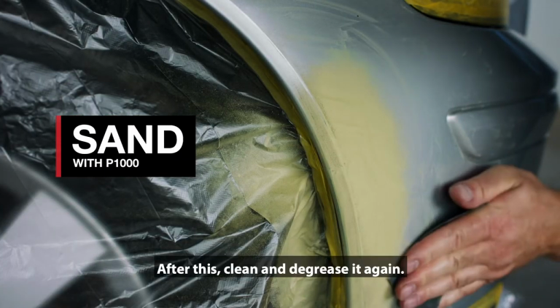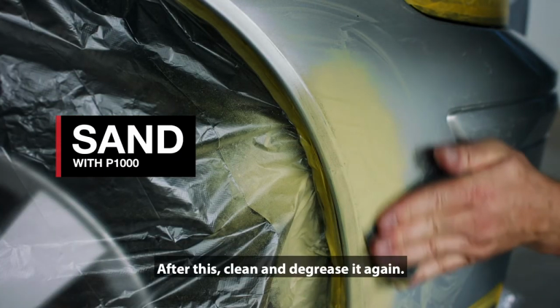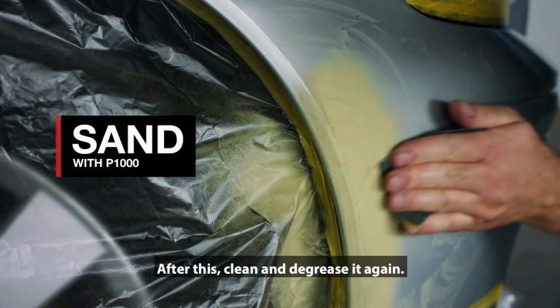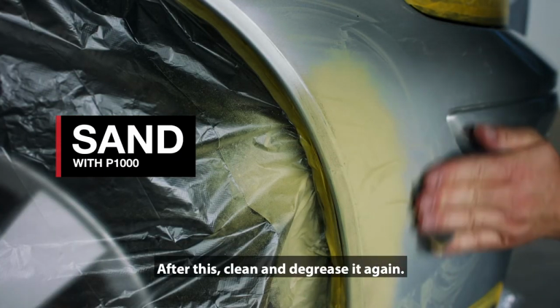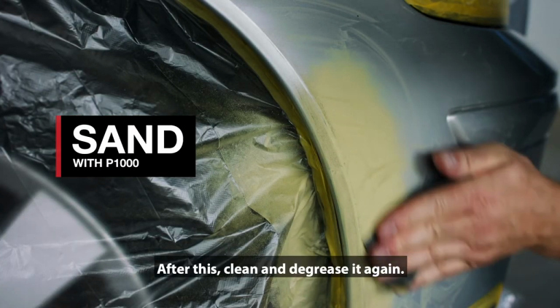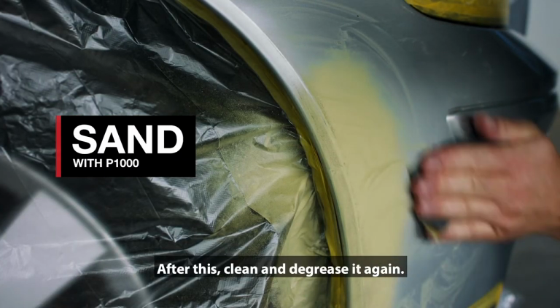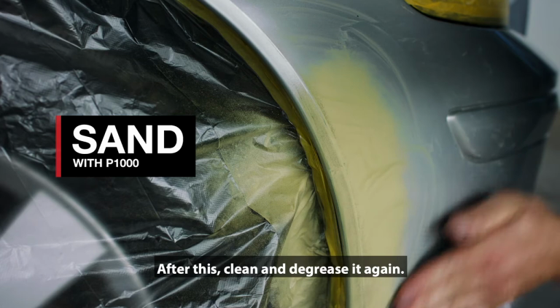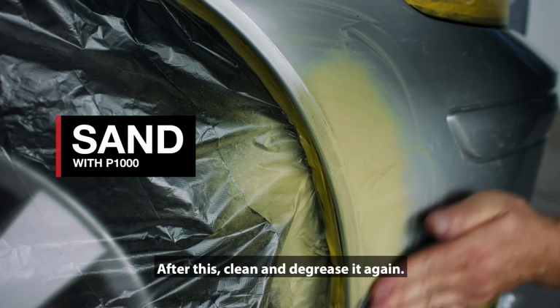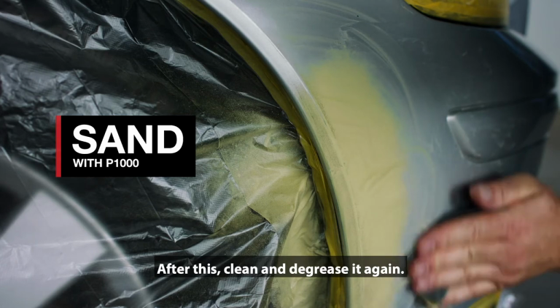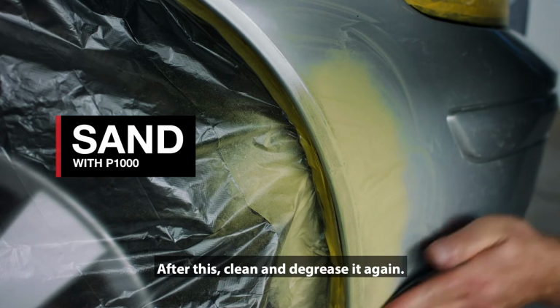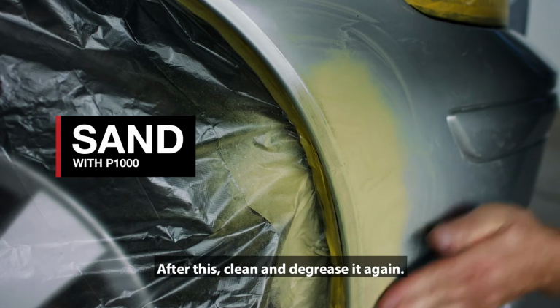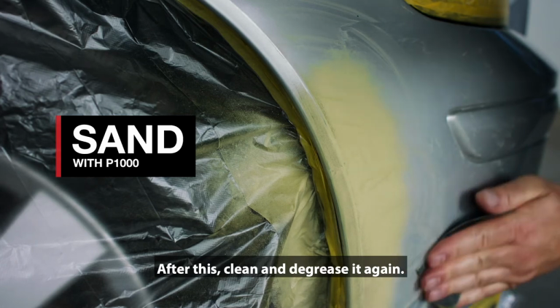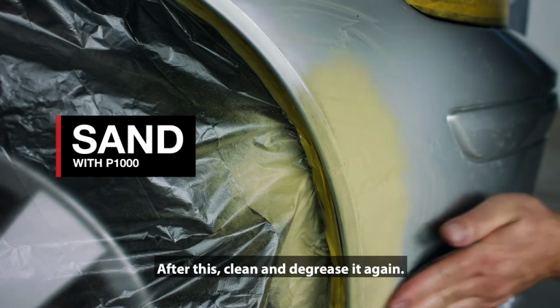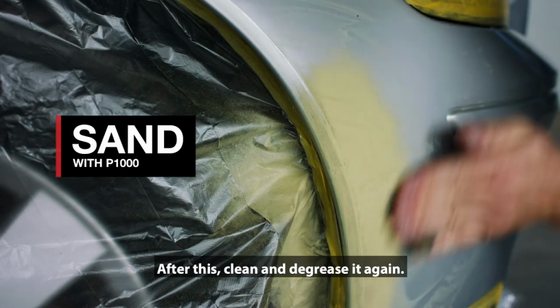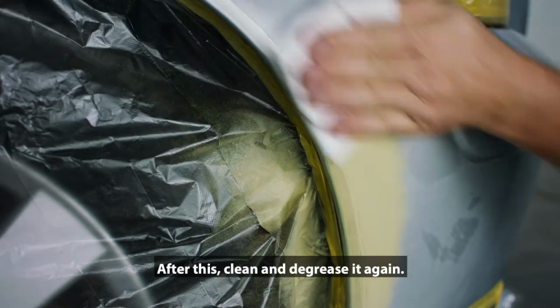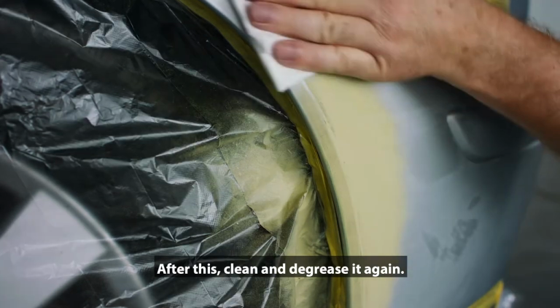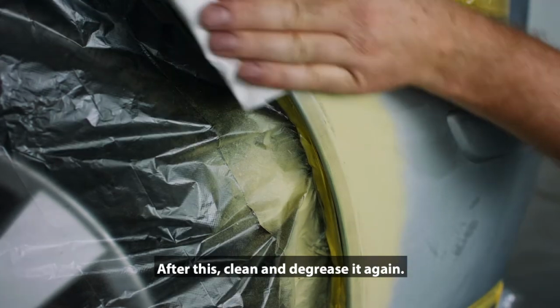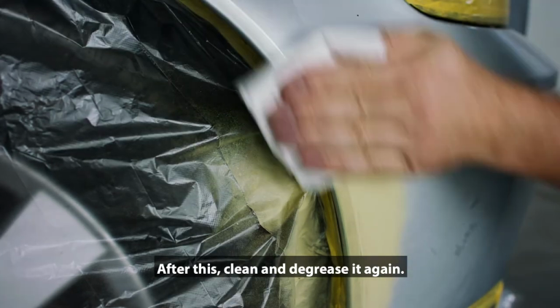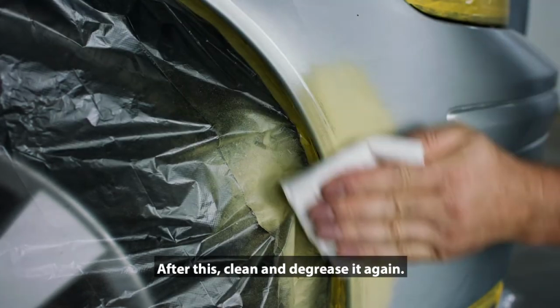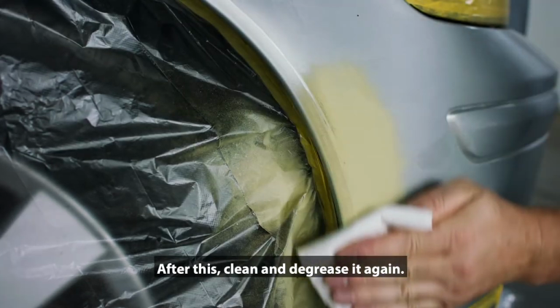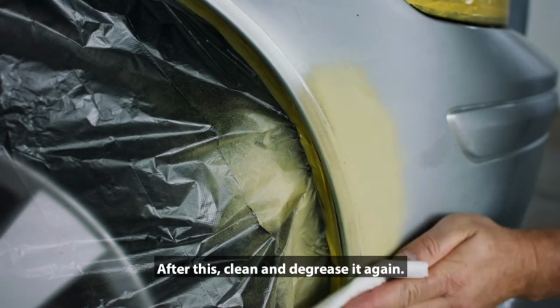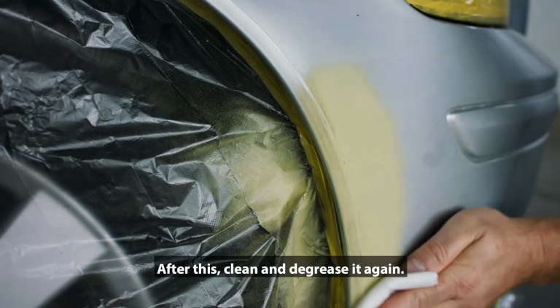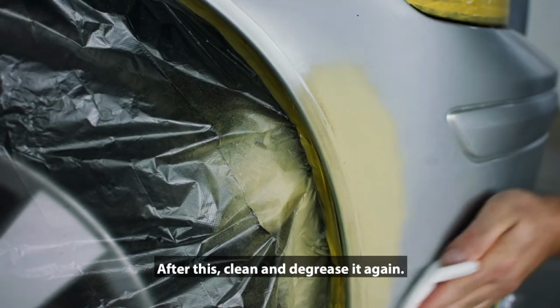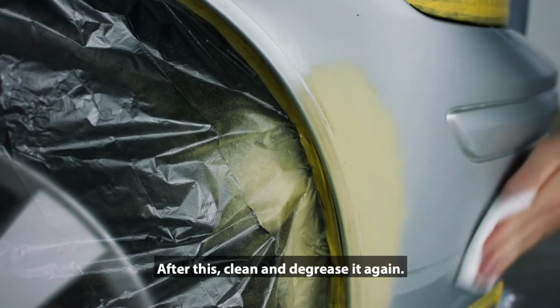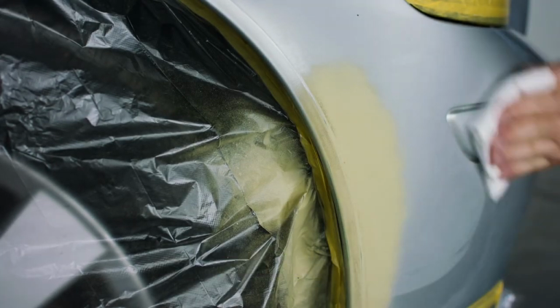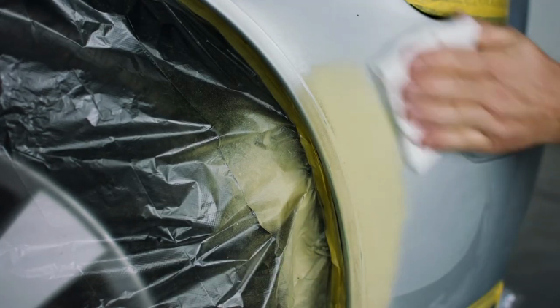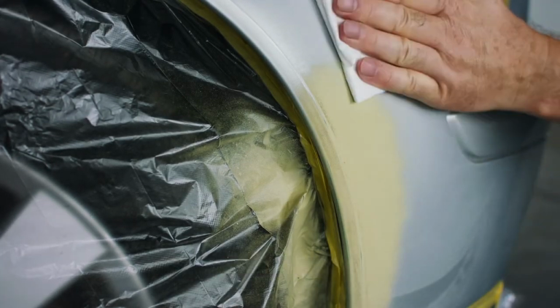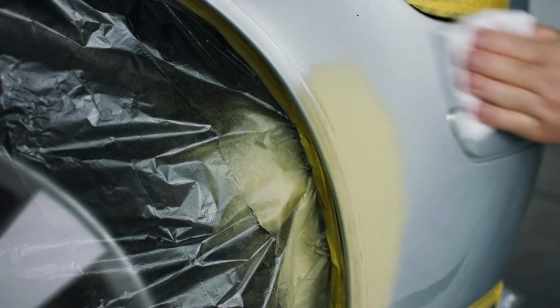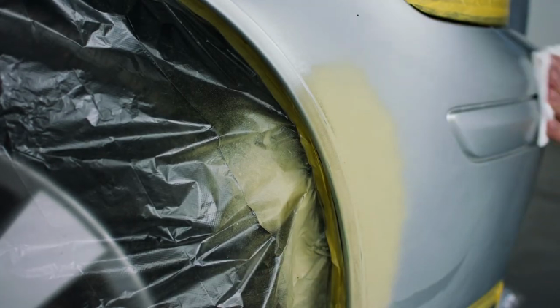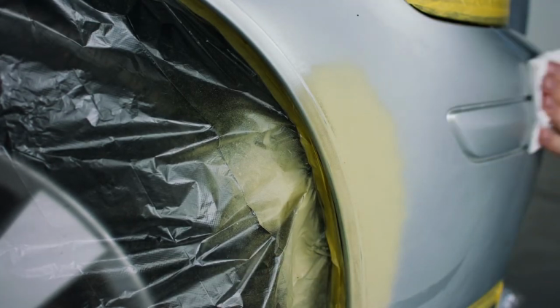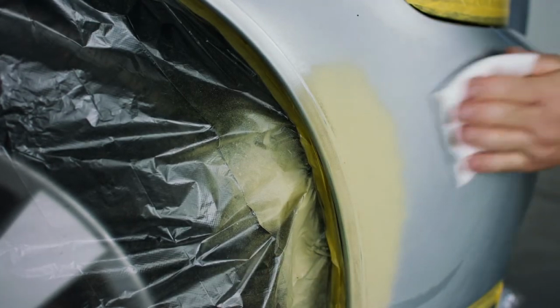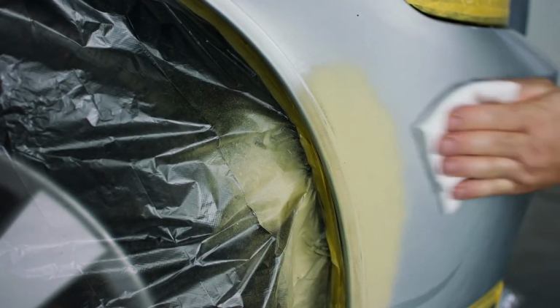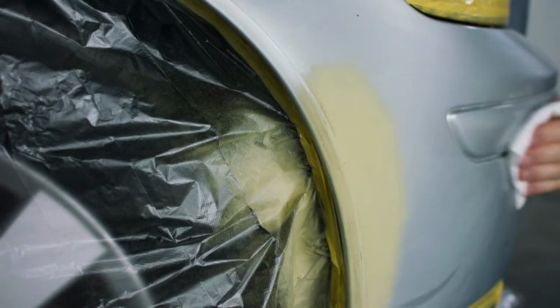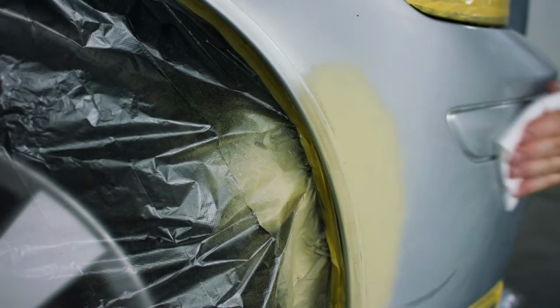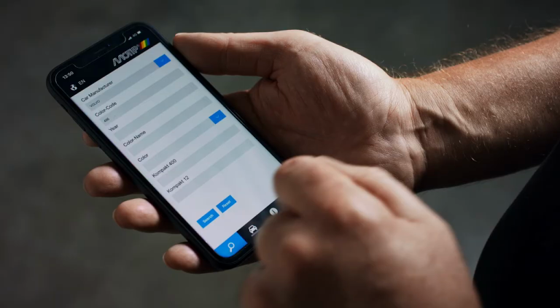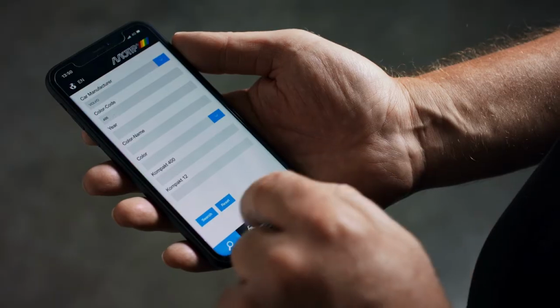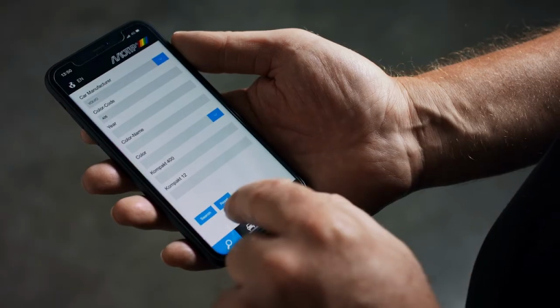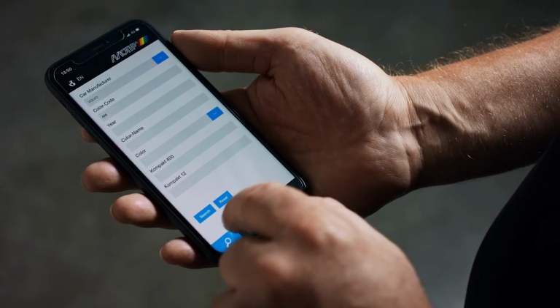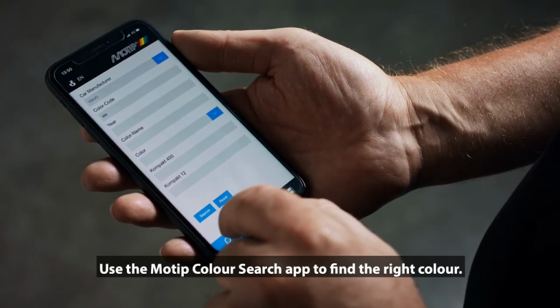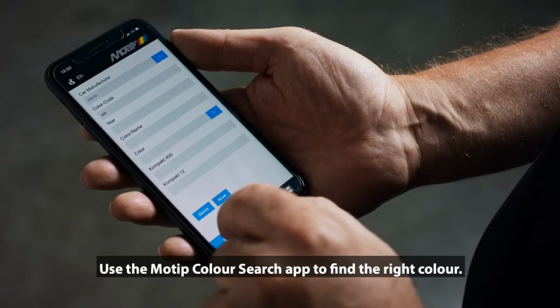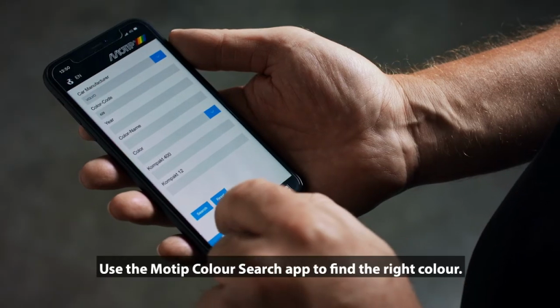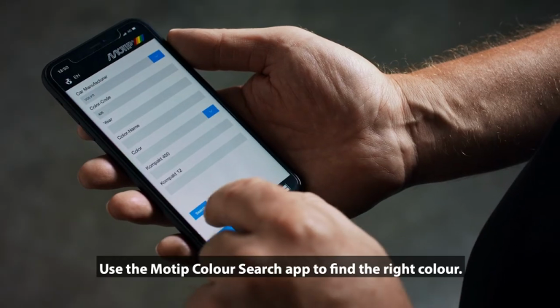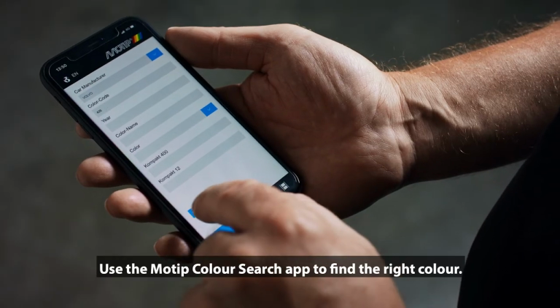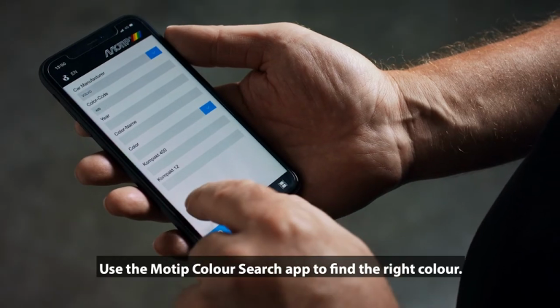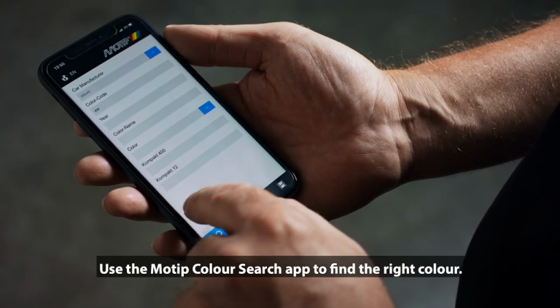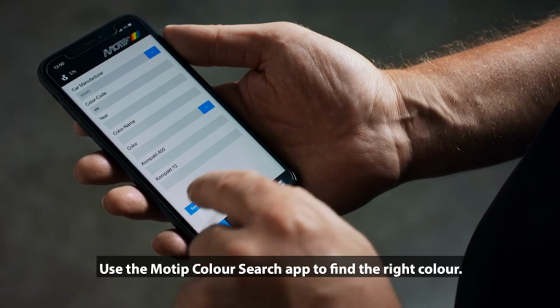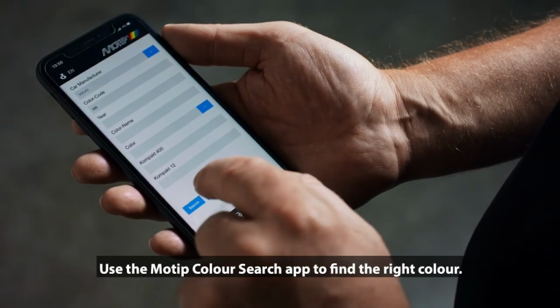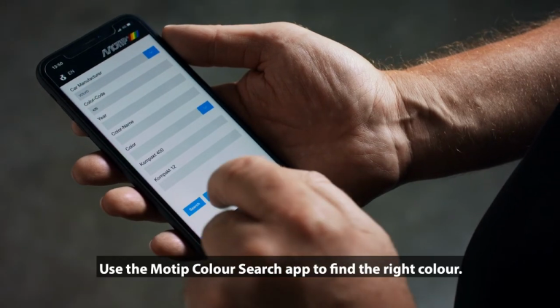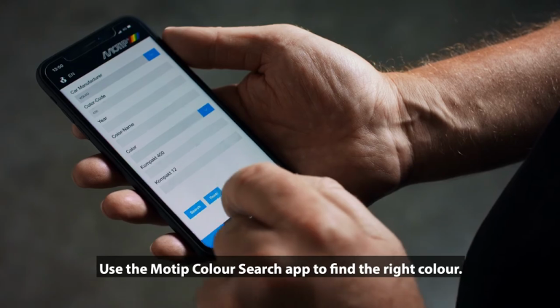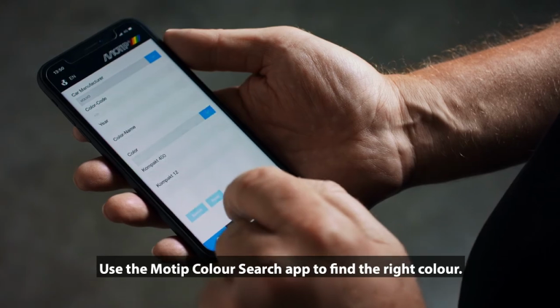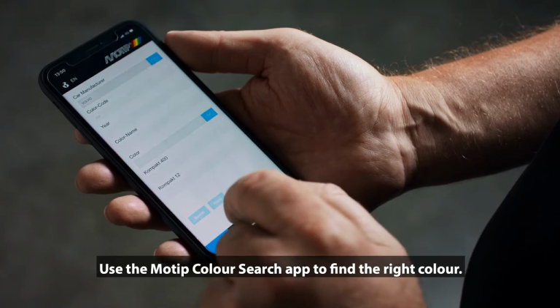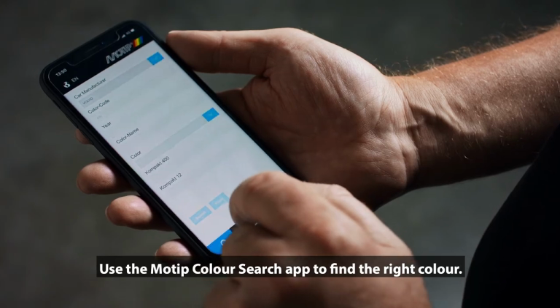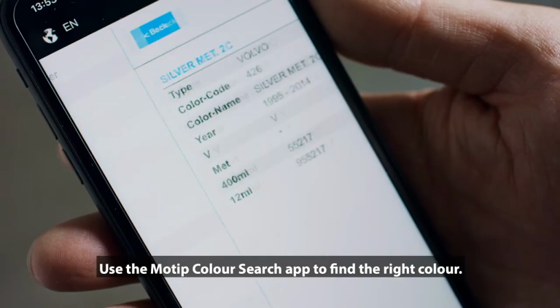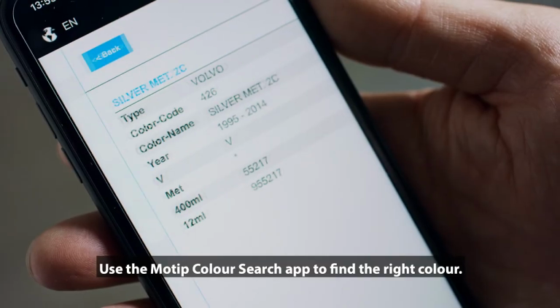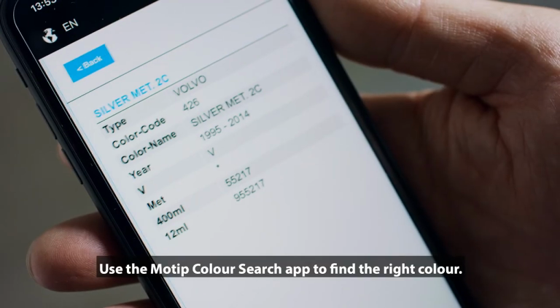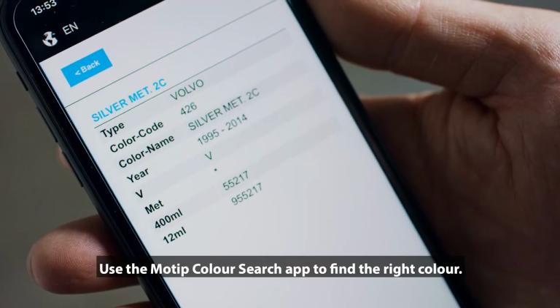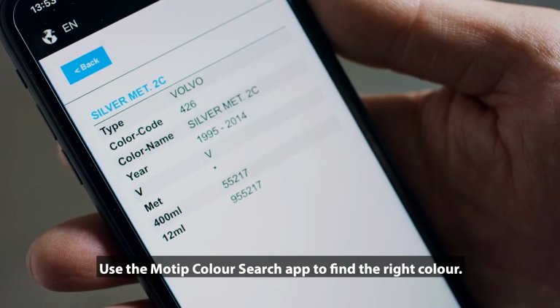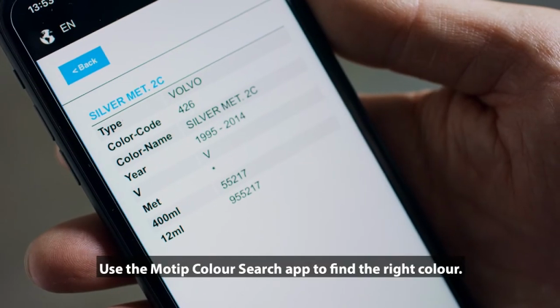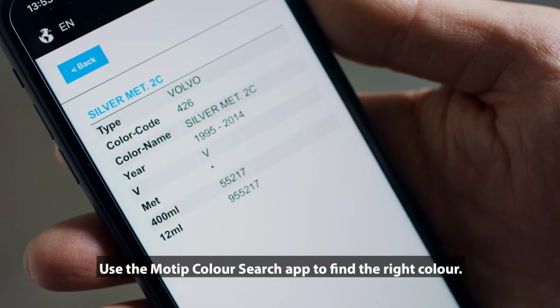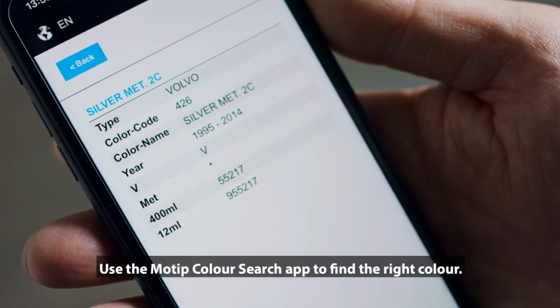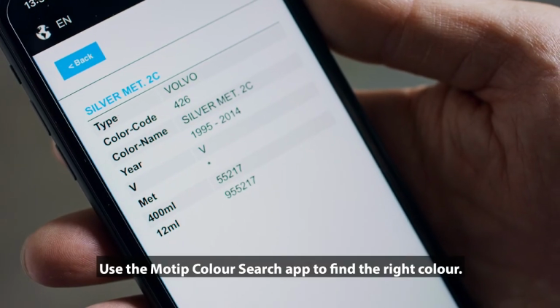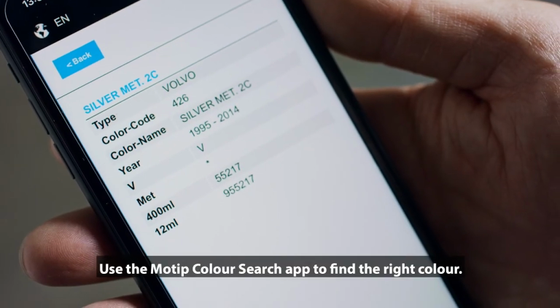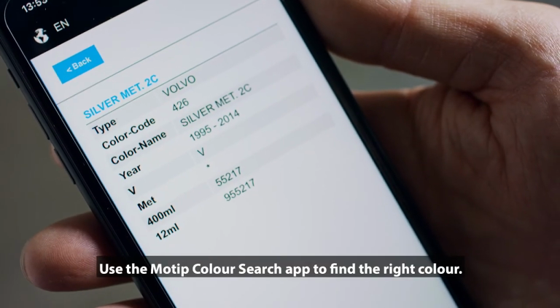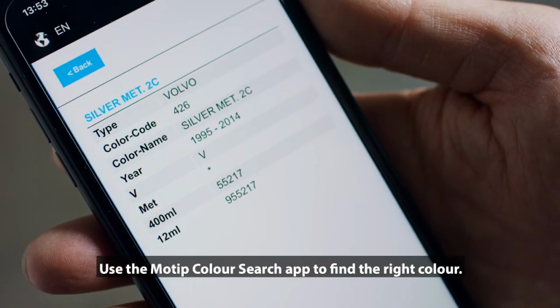After this, clean and degrease it again. Use the Motip Color Search app to find the right color.